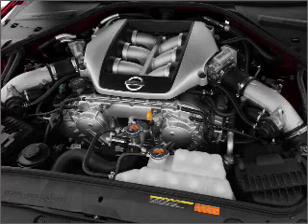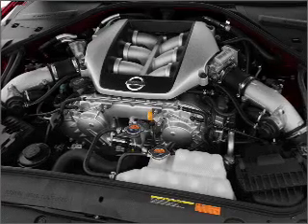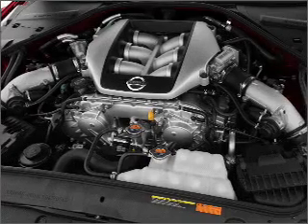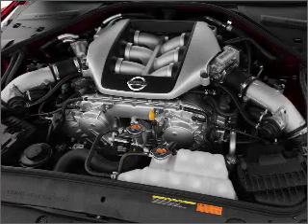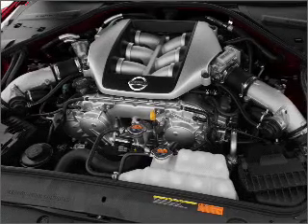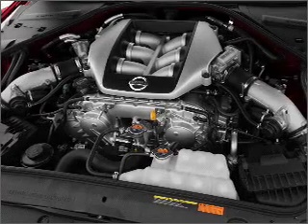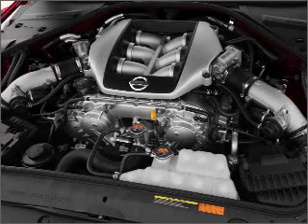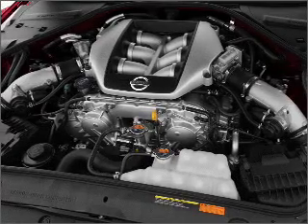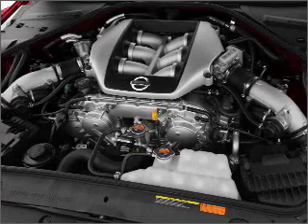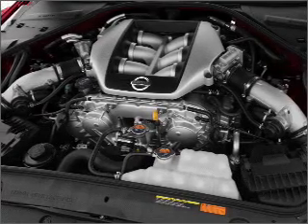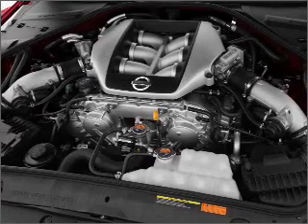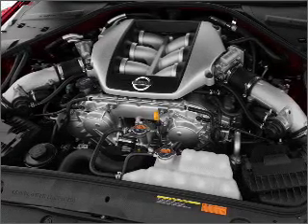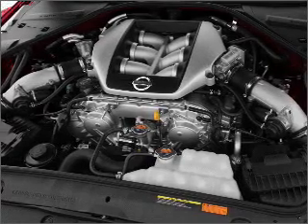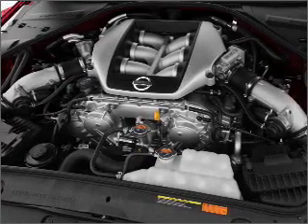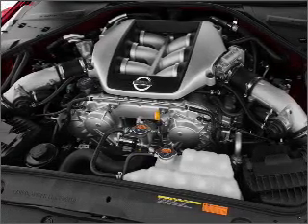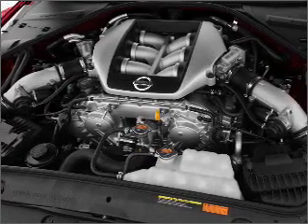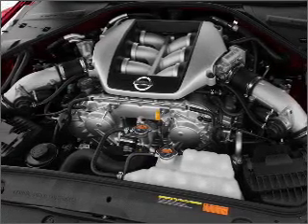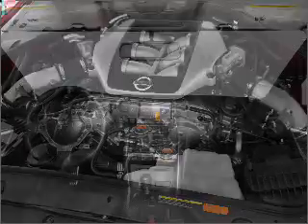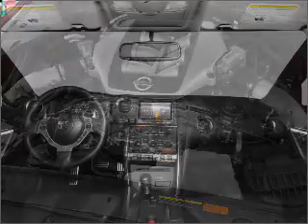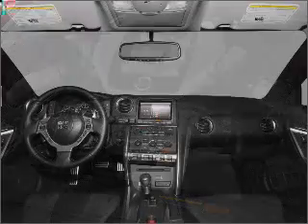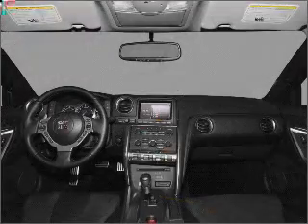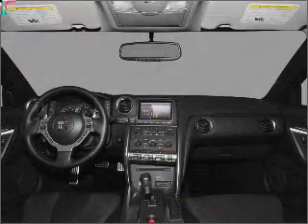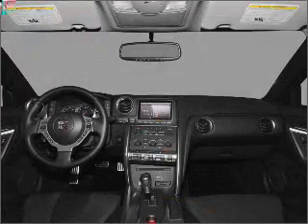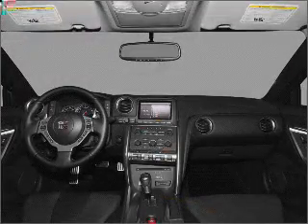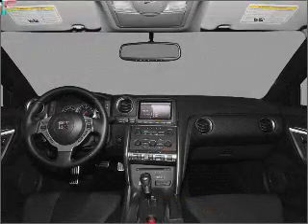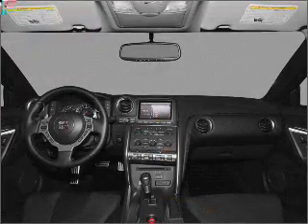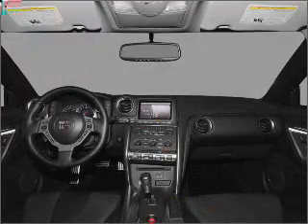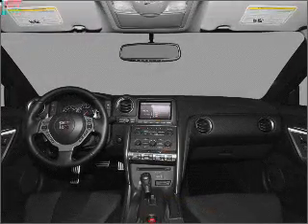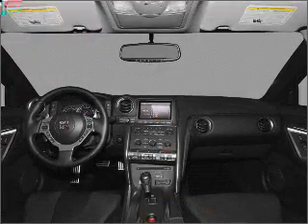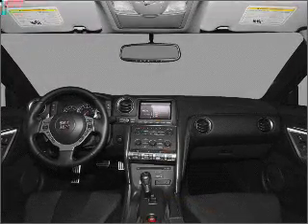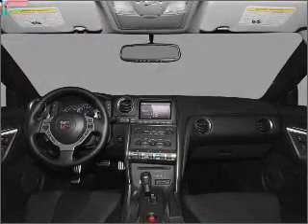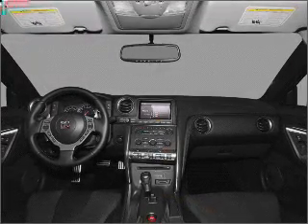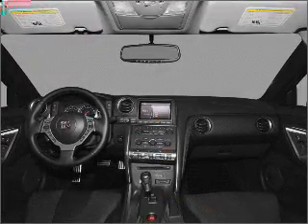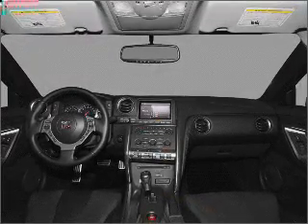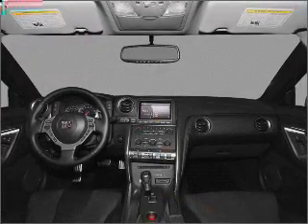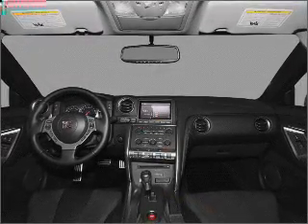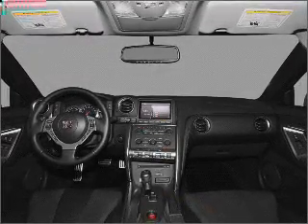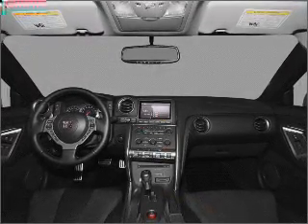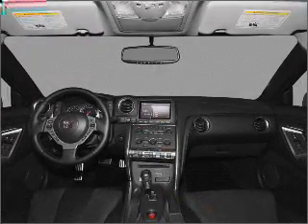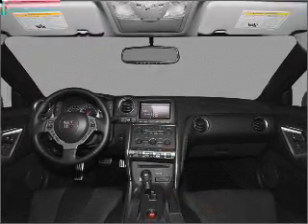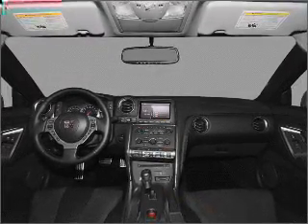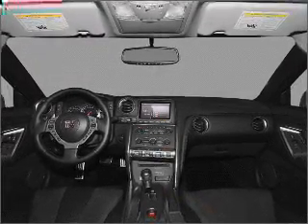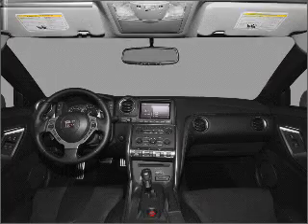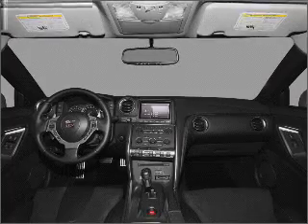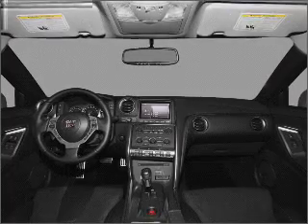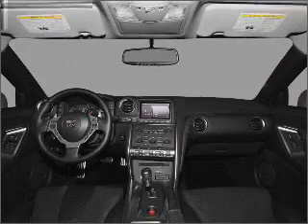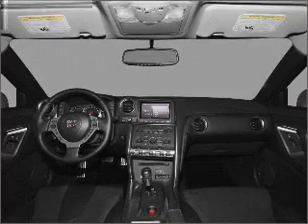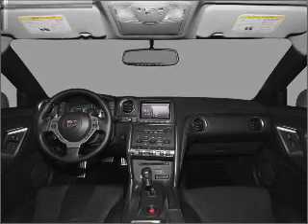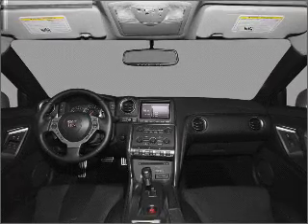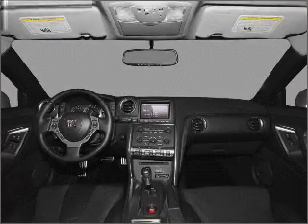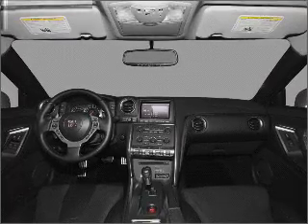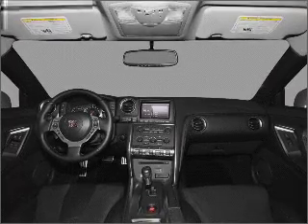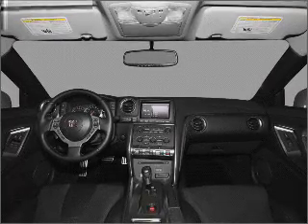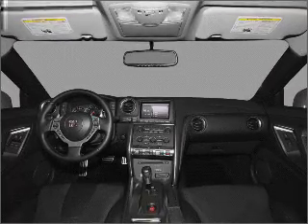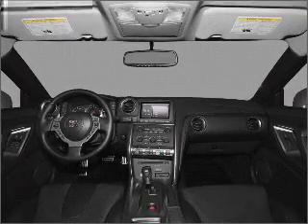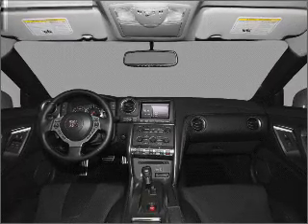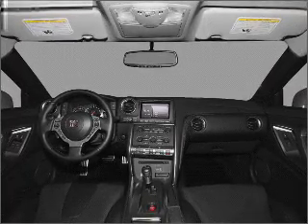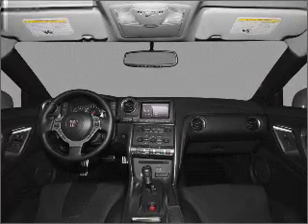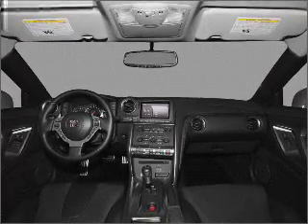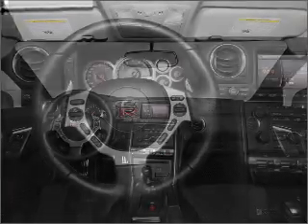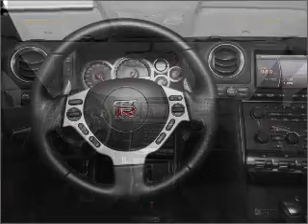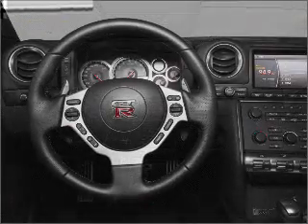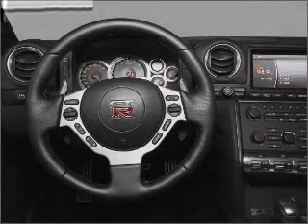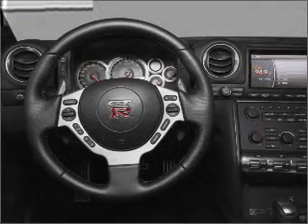The anti-lock braking system will keep you safe on the road. Heated seats are there for you on cold winter days. Call today to schedule a test drive.